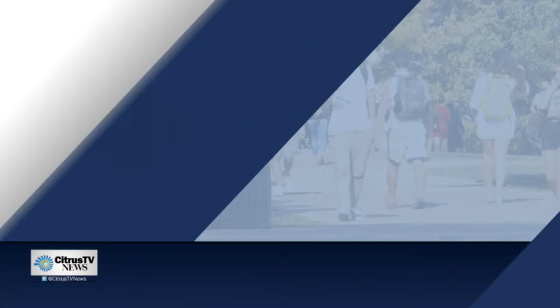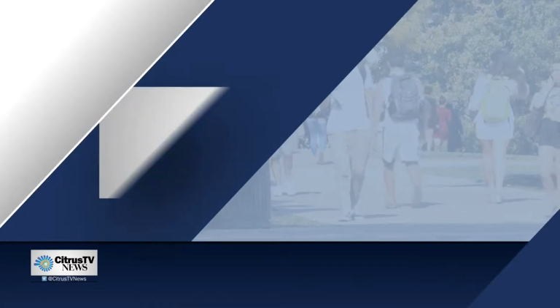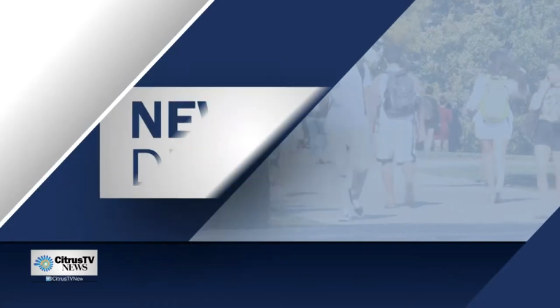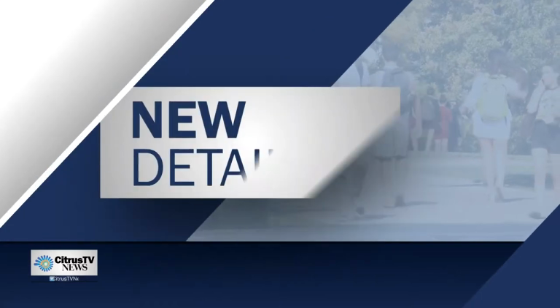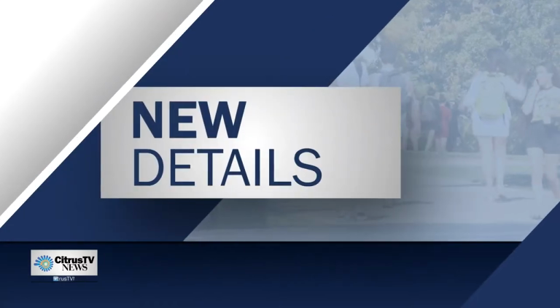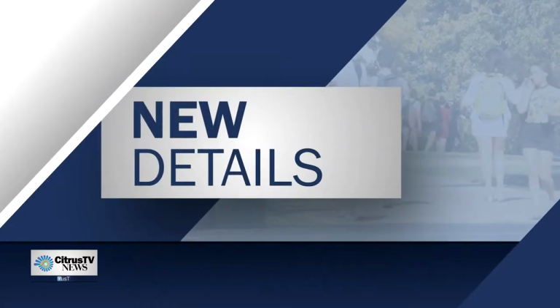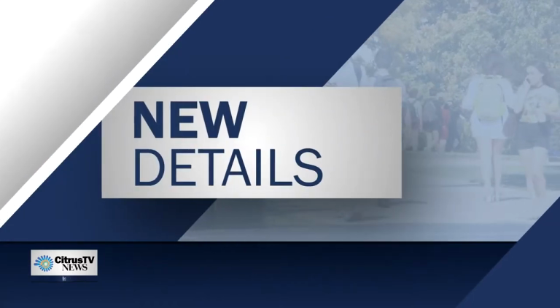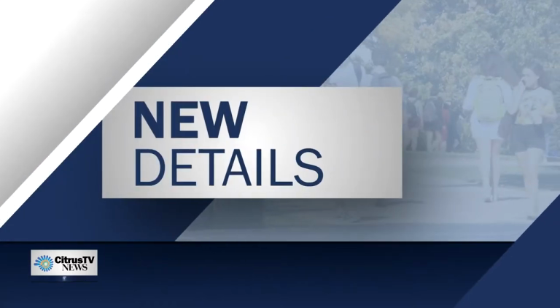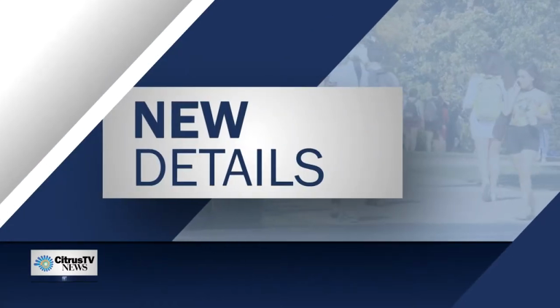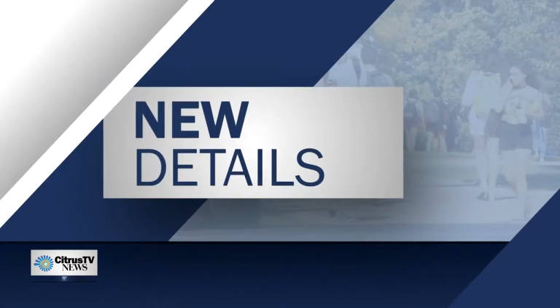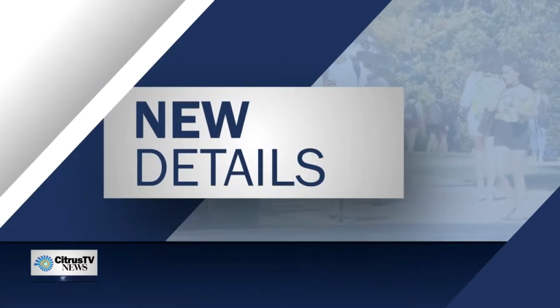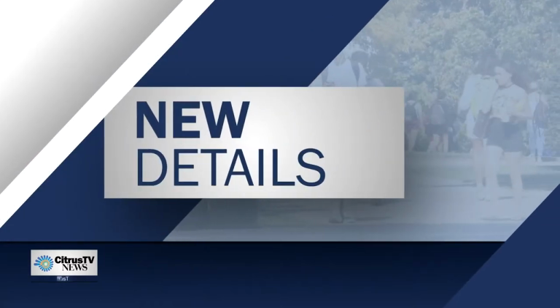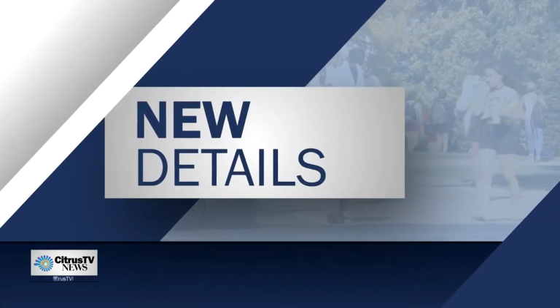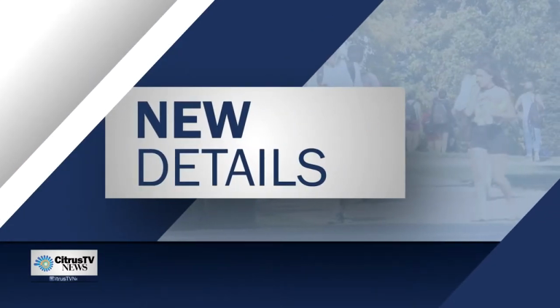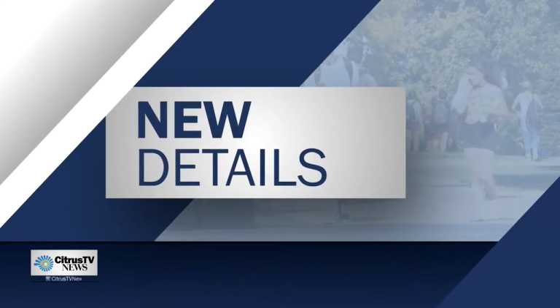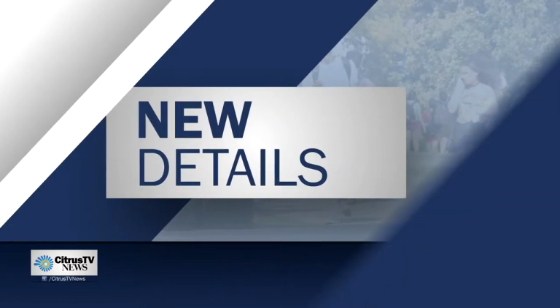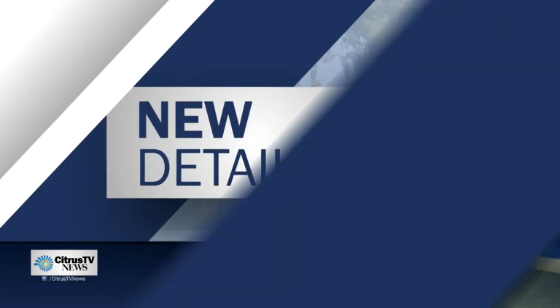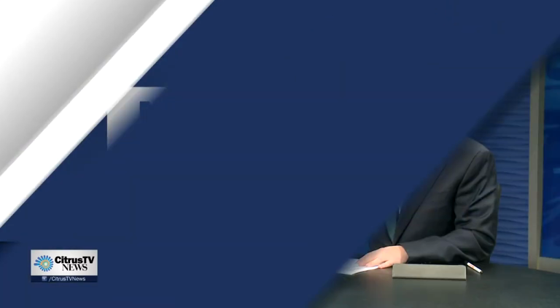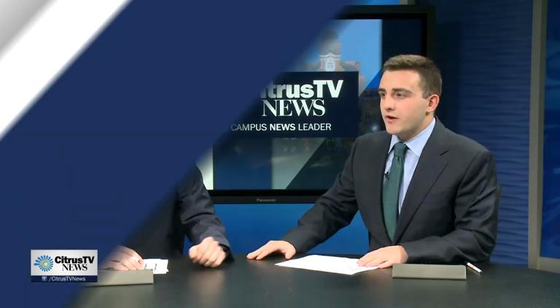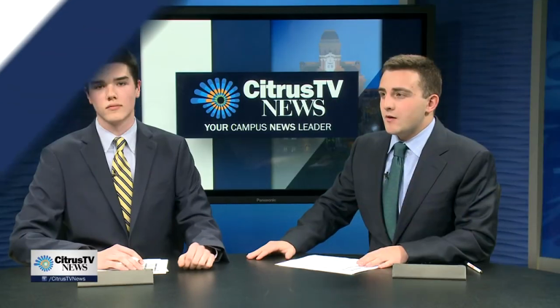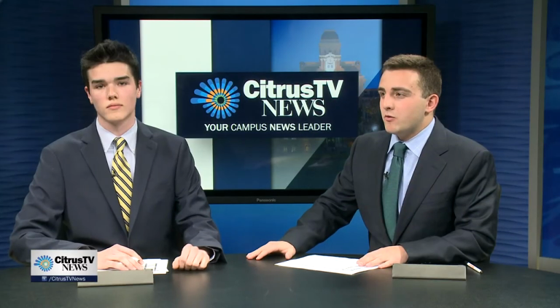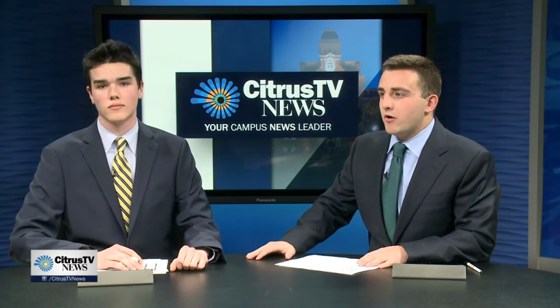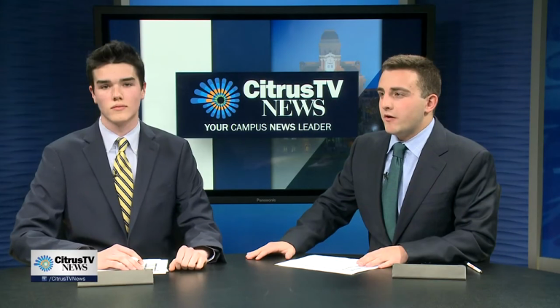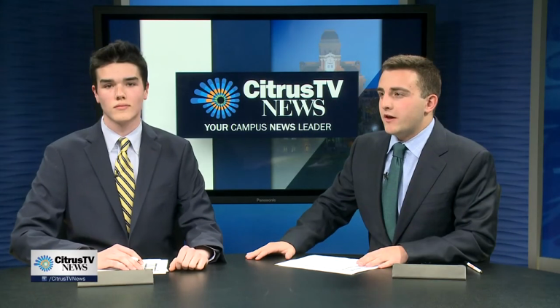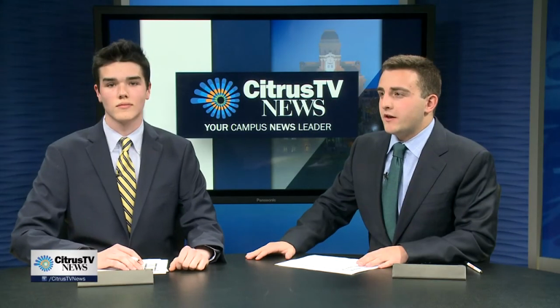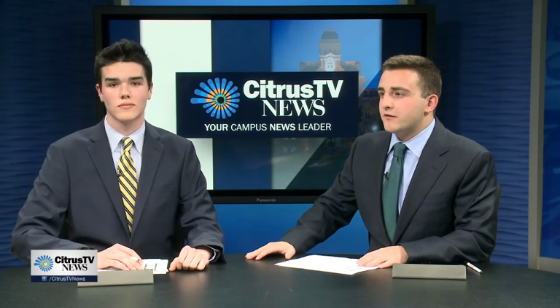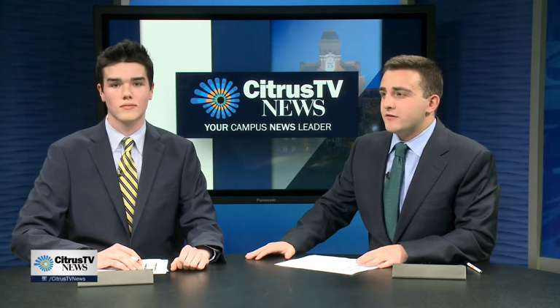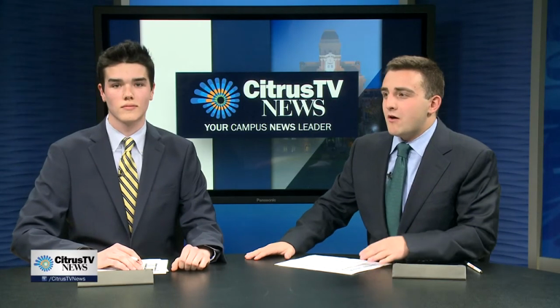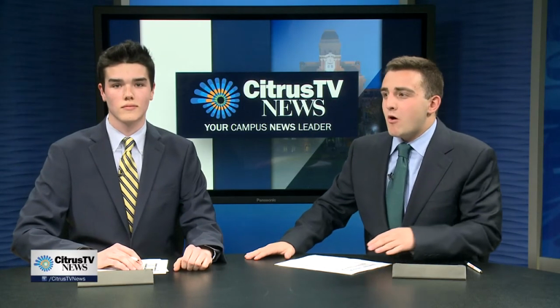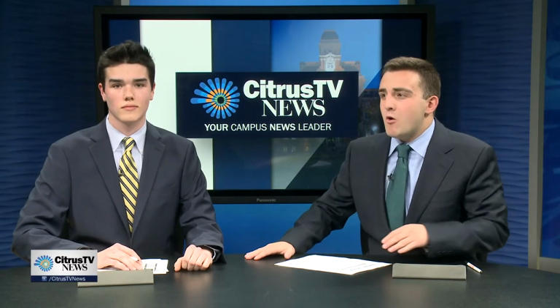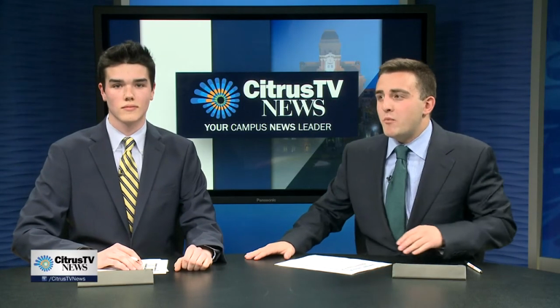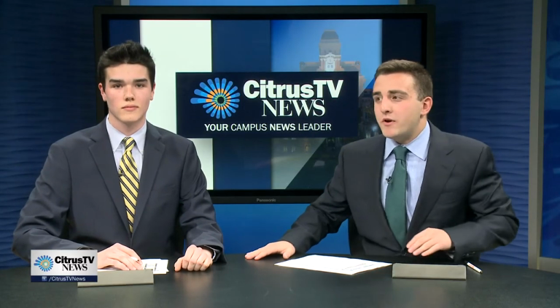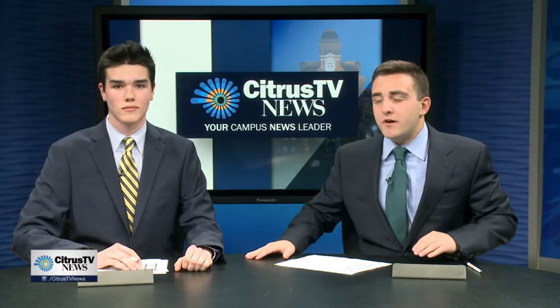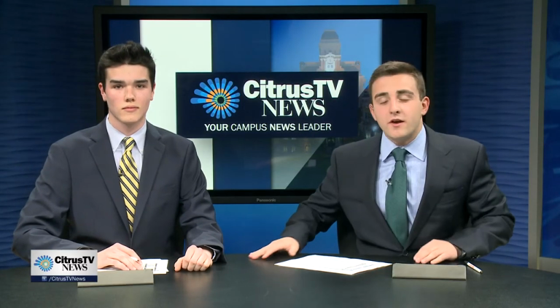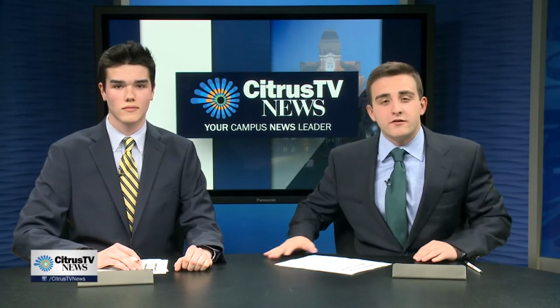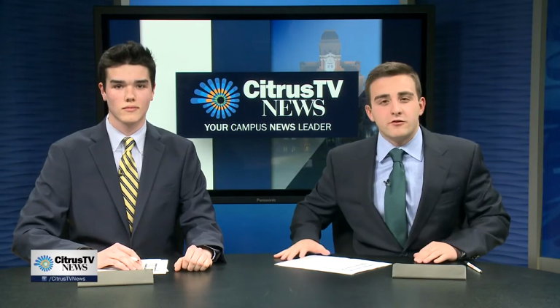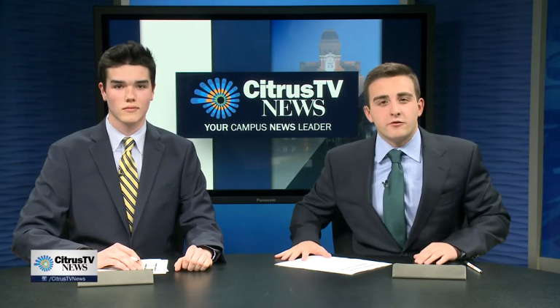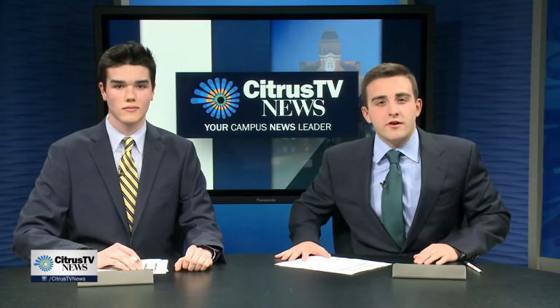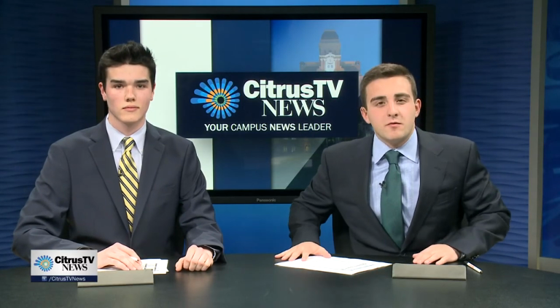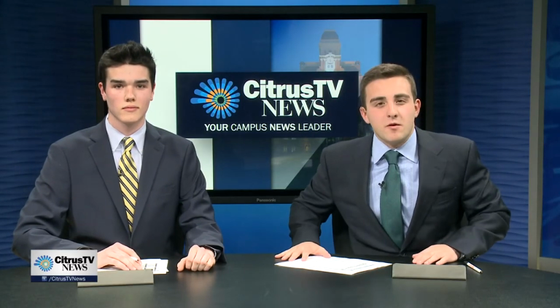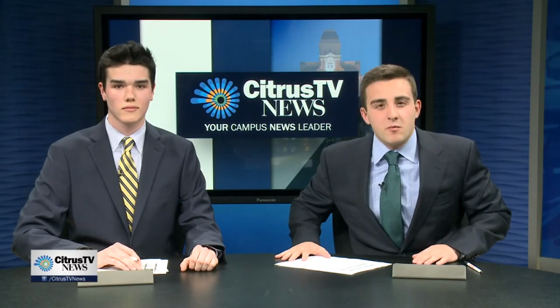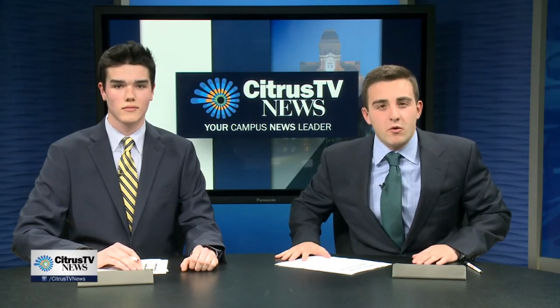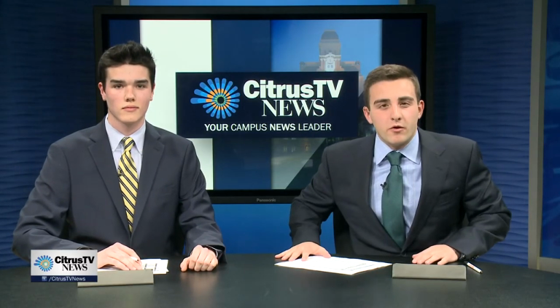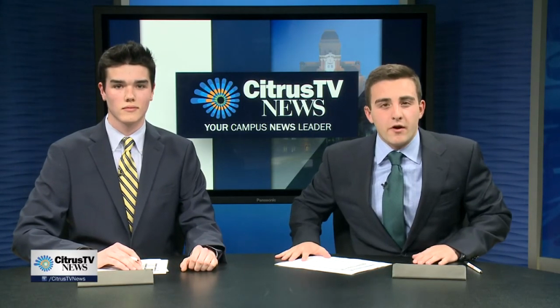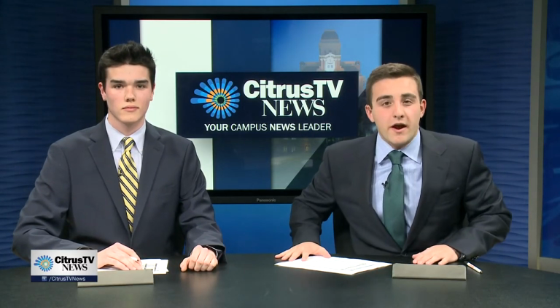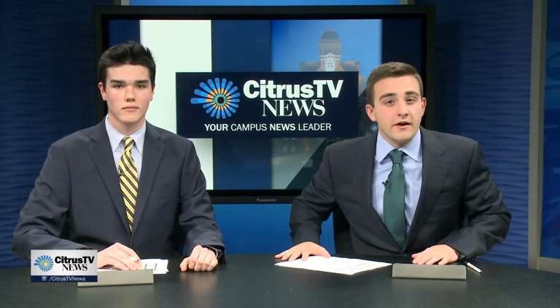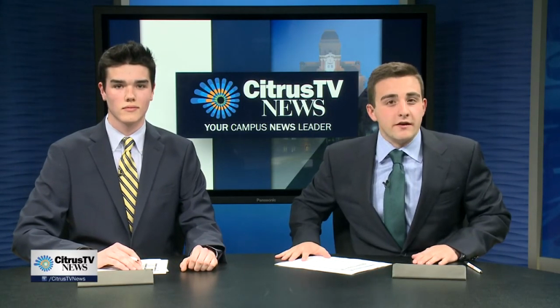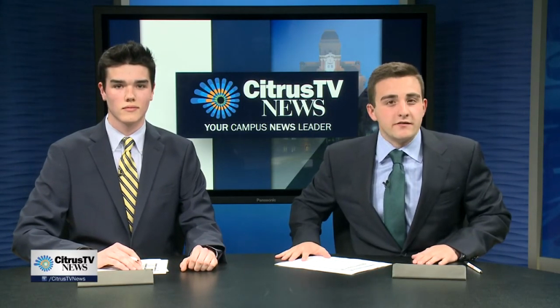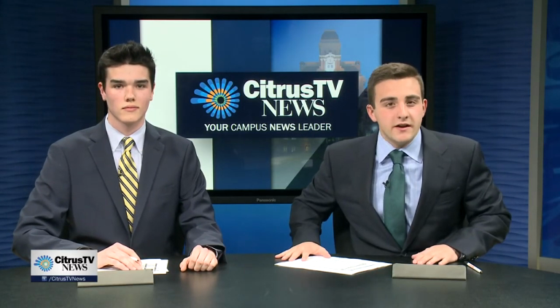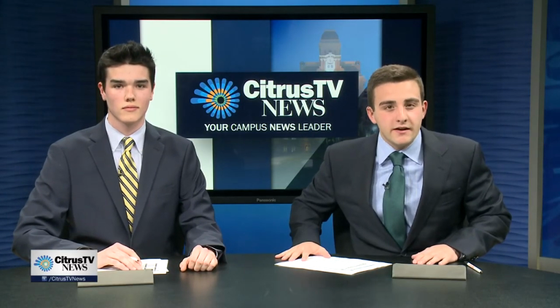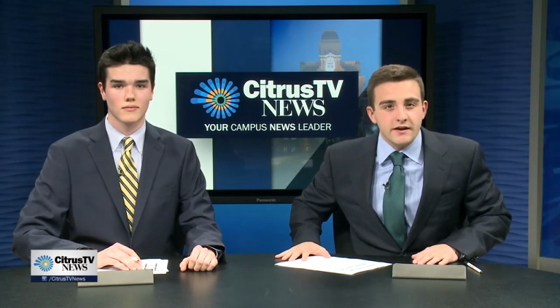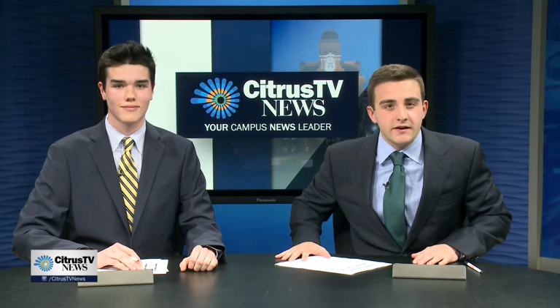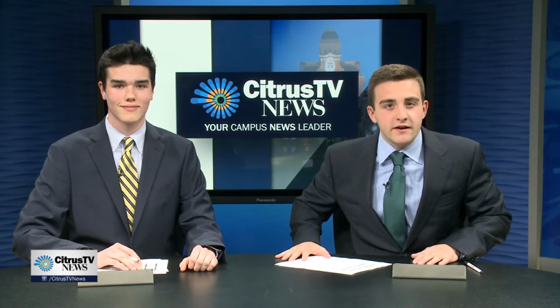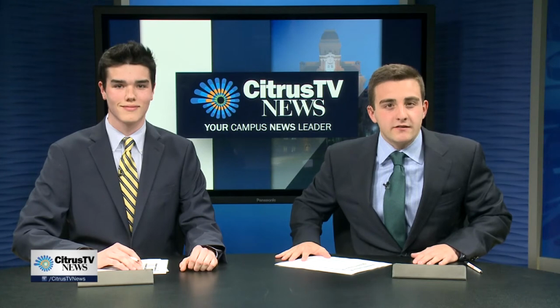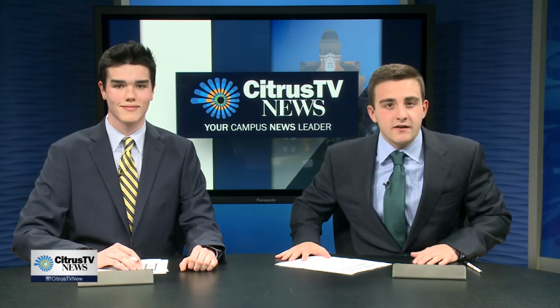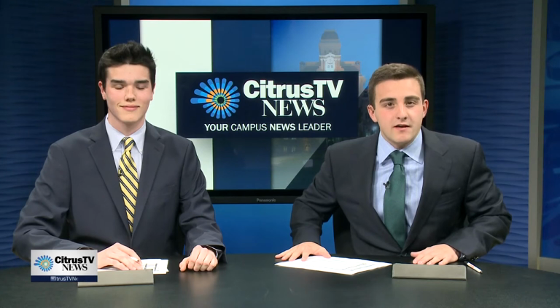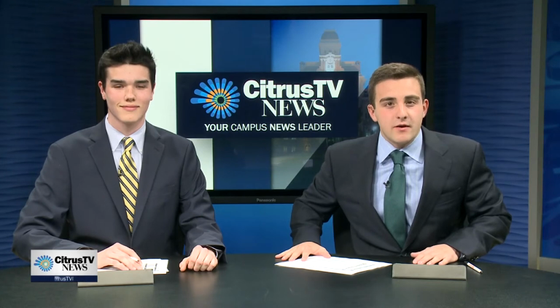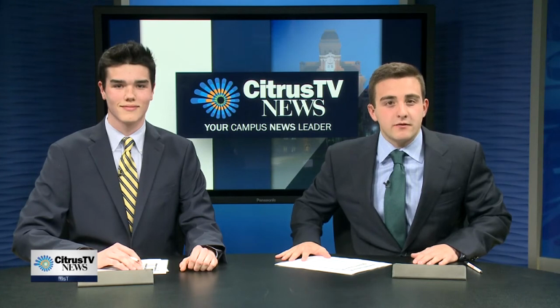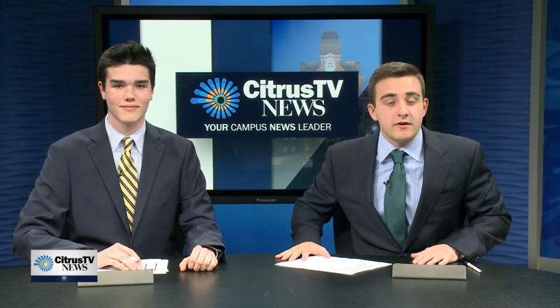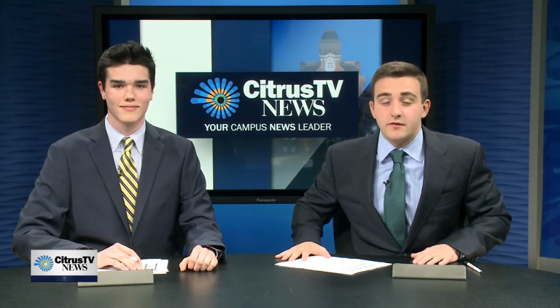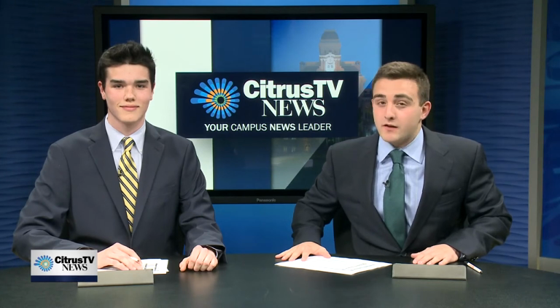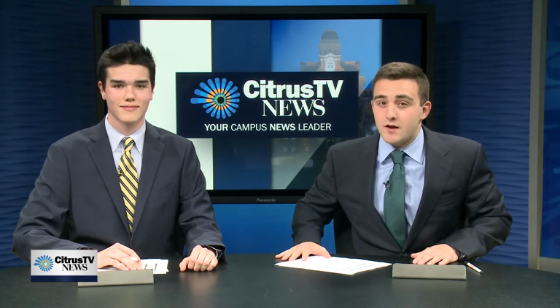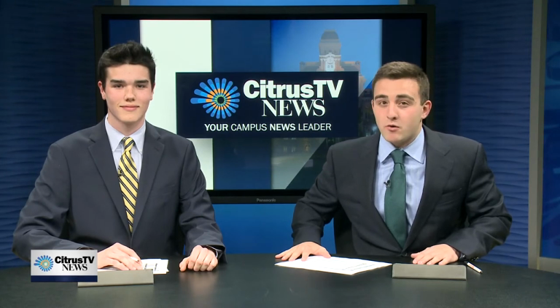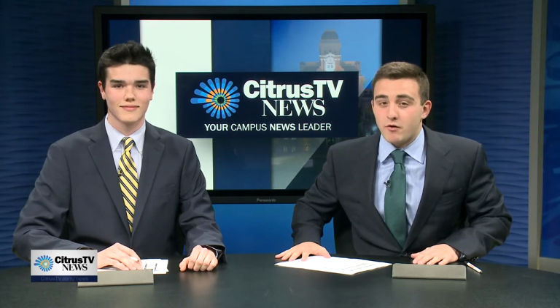The renamed King and King Architecture Library is now open. Citrus TV reporter Anna Azalean is live outside the library.